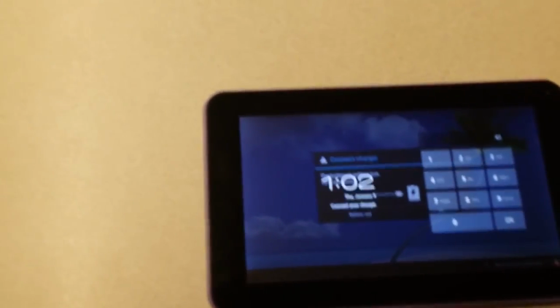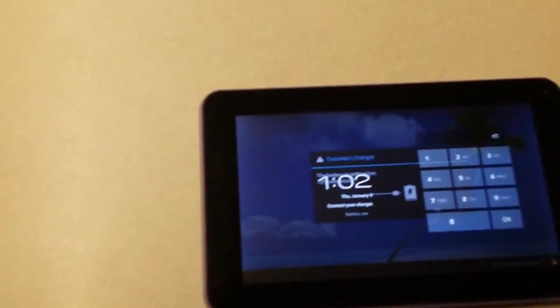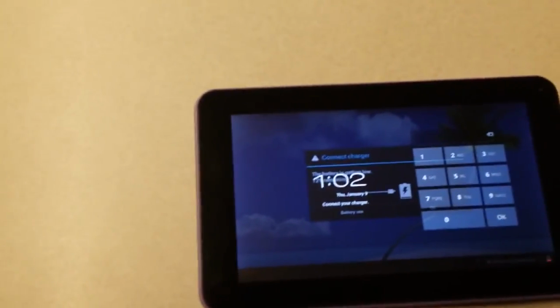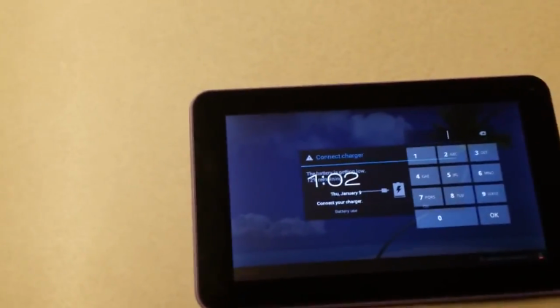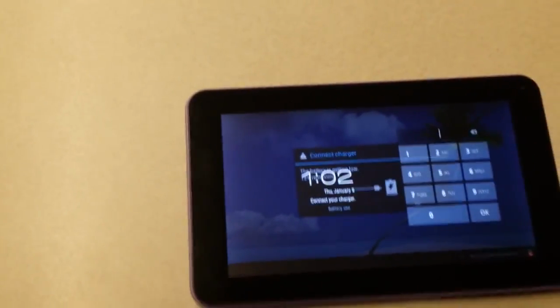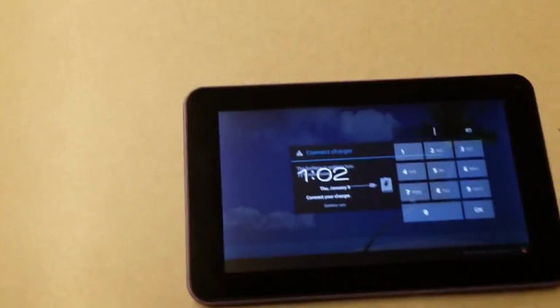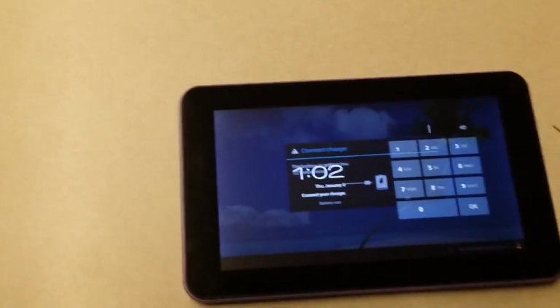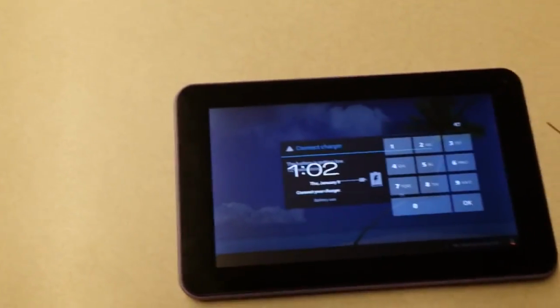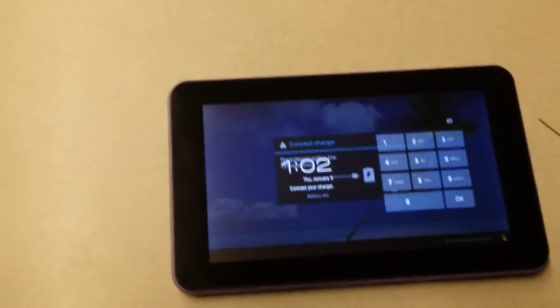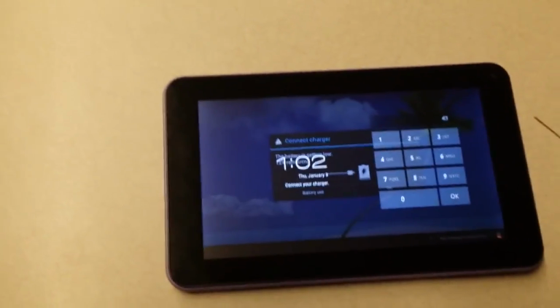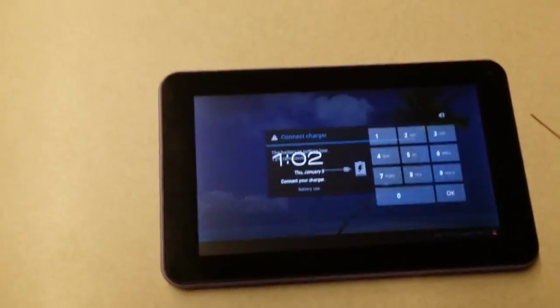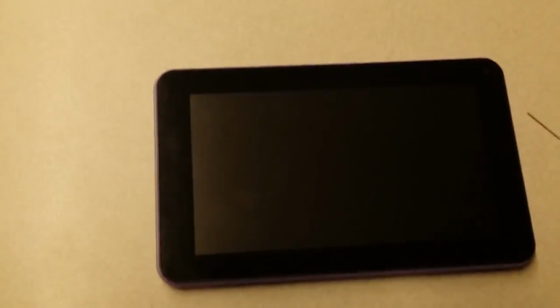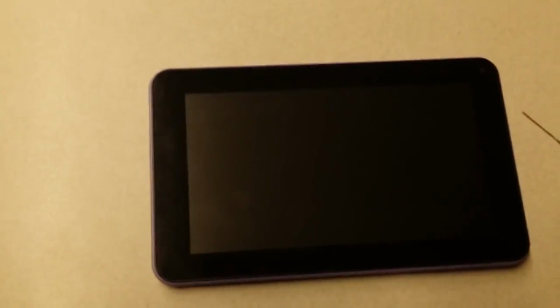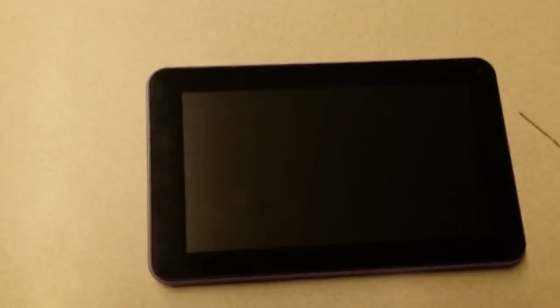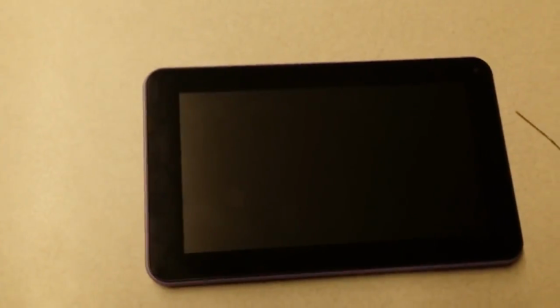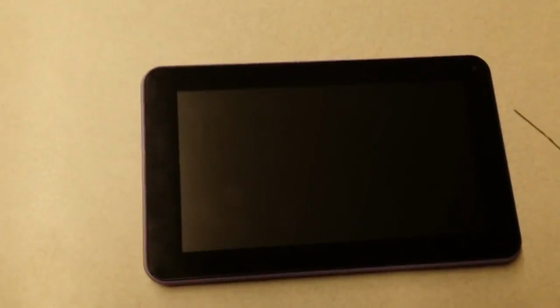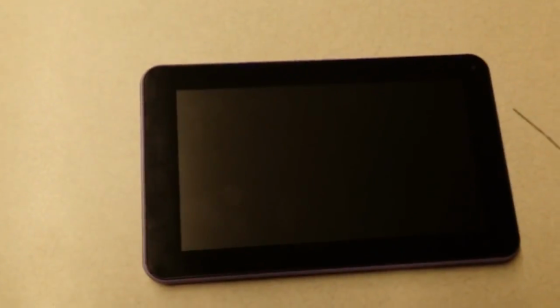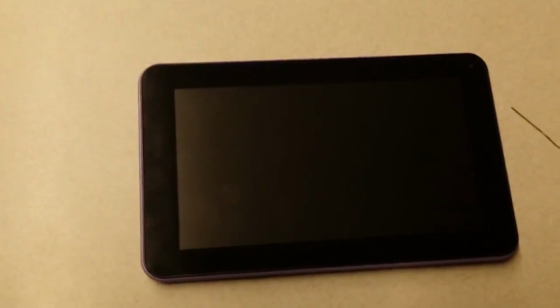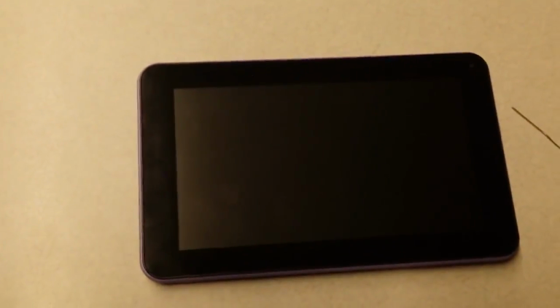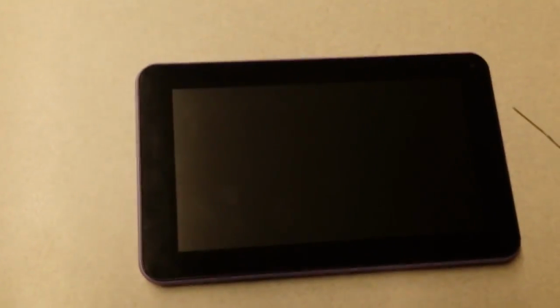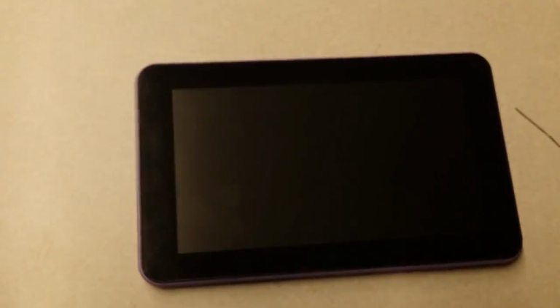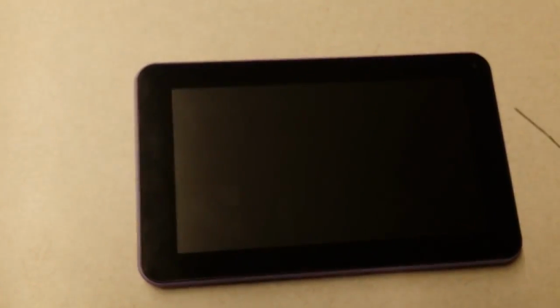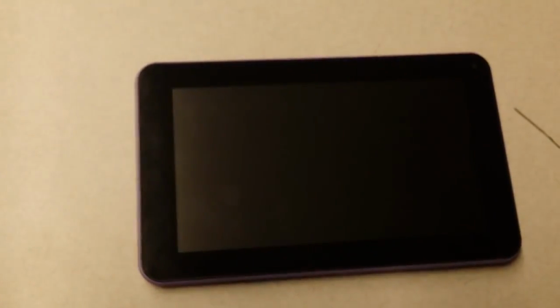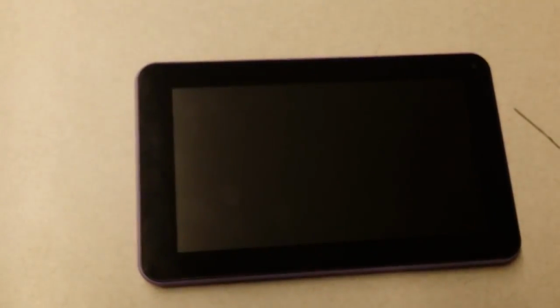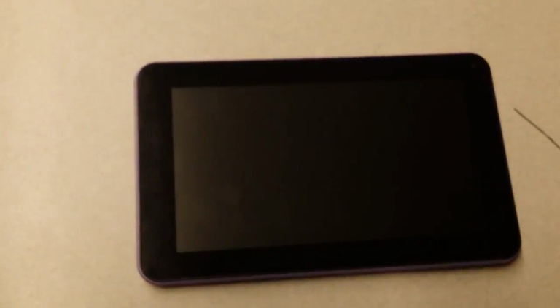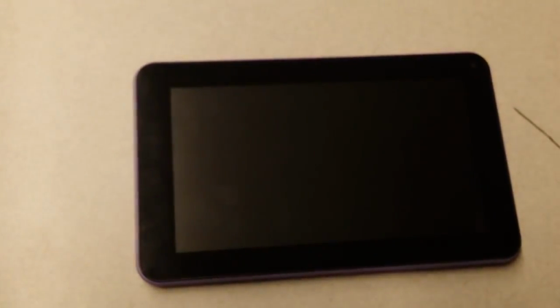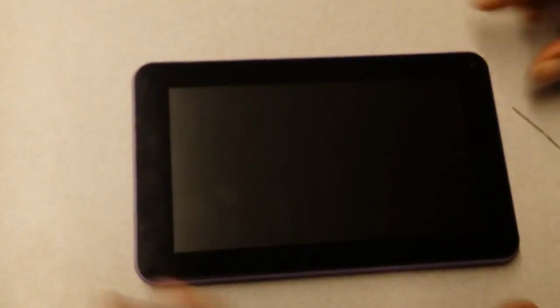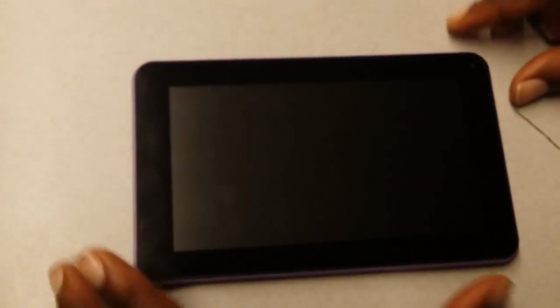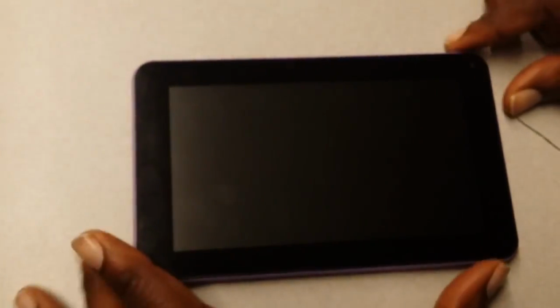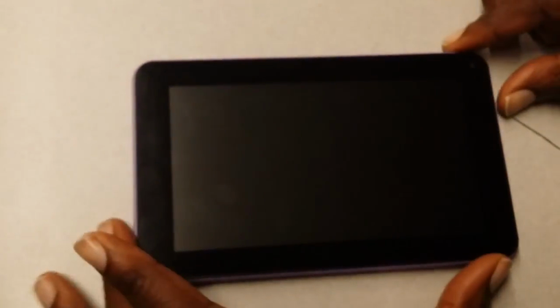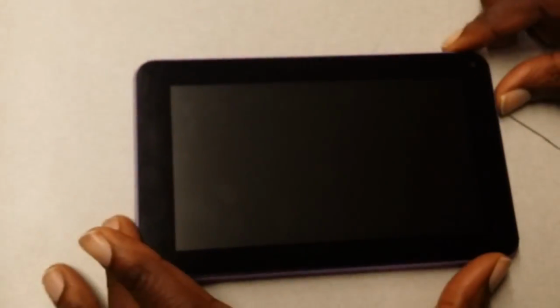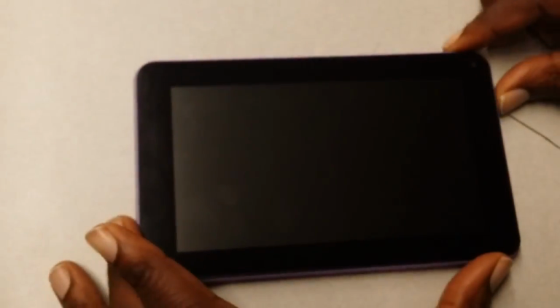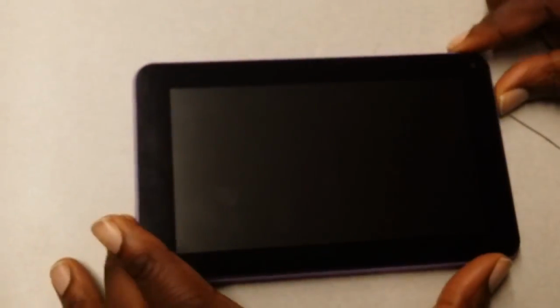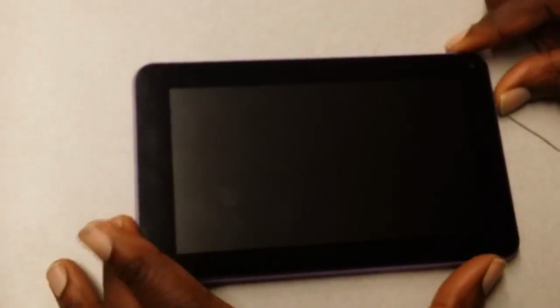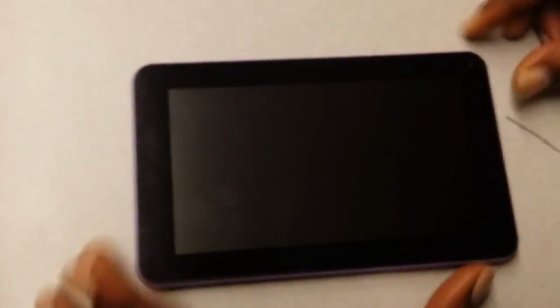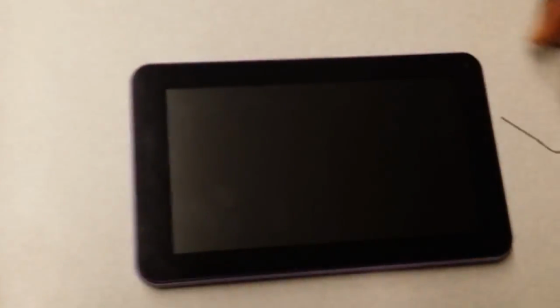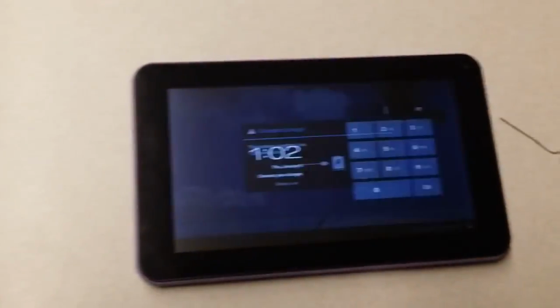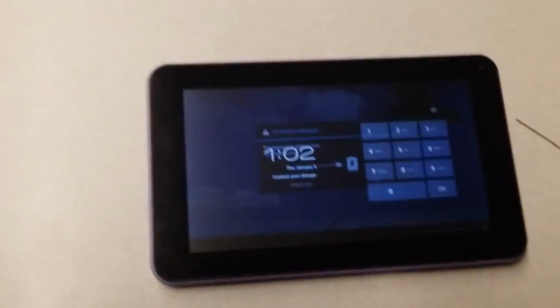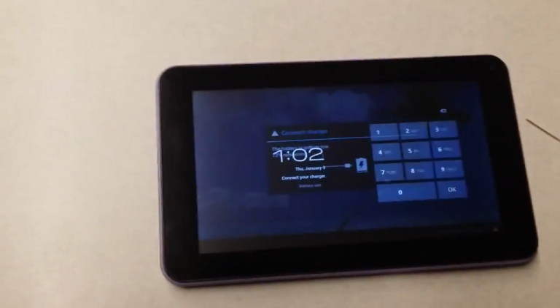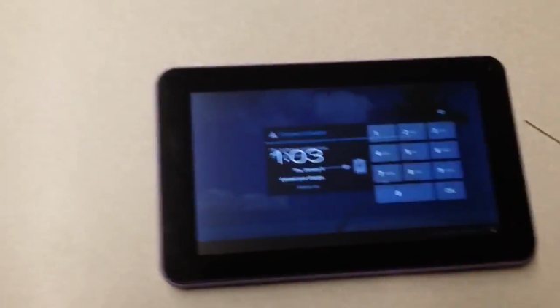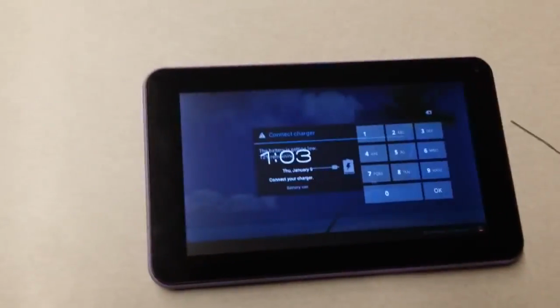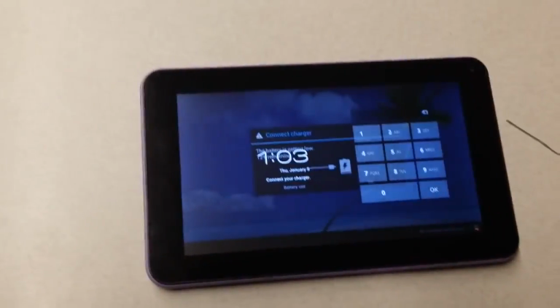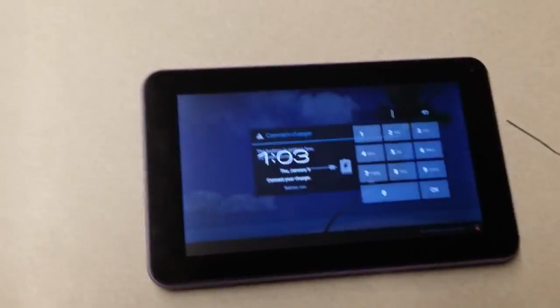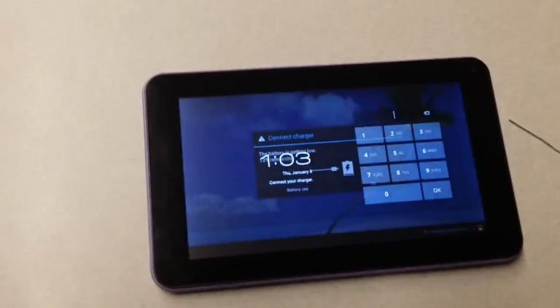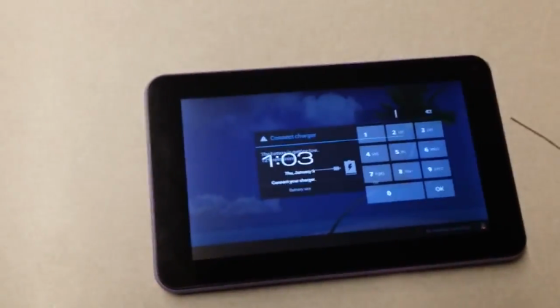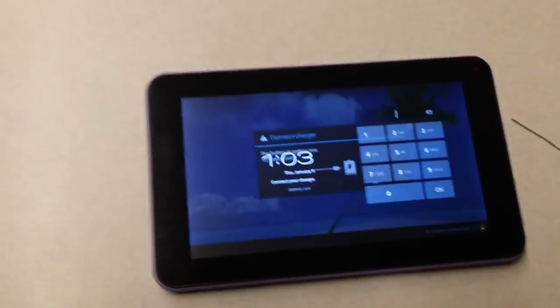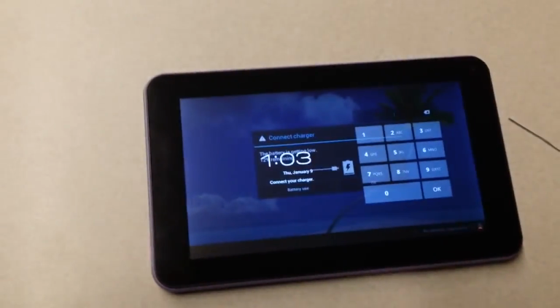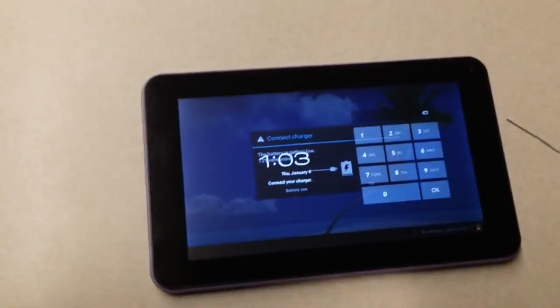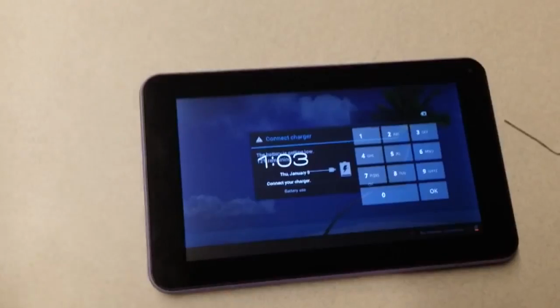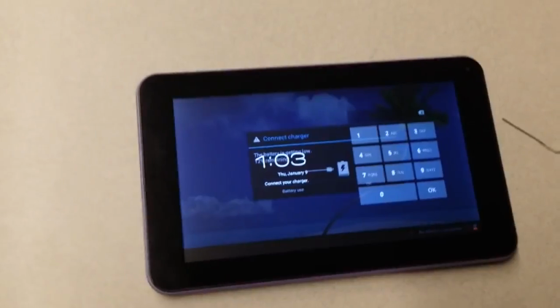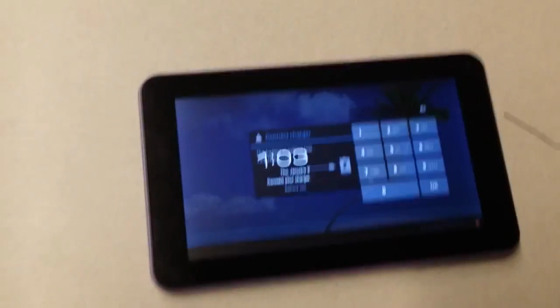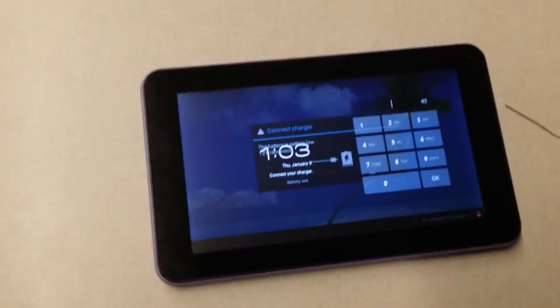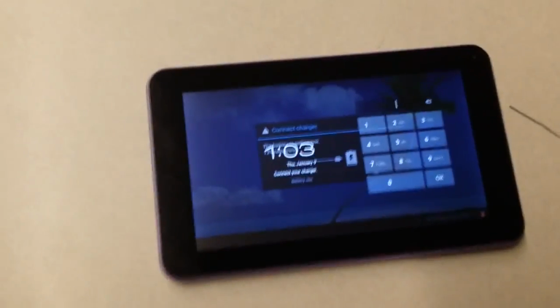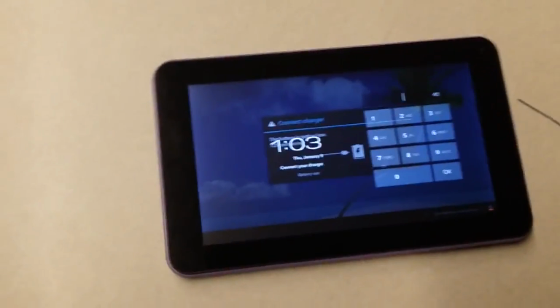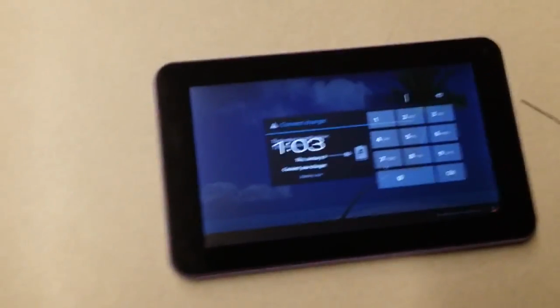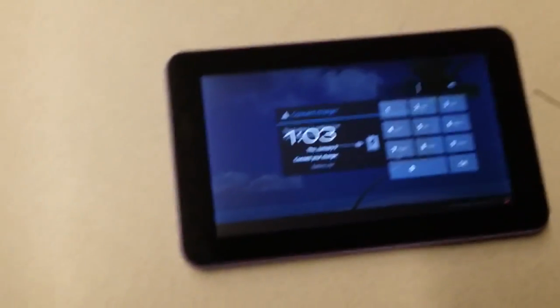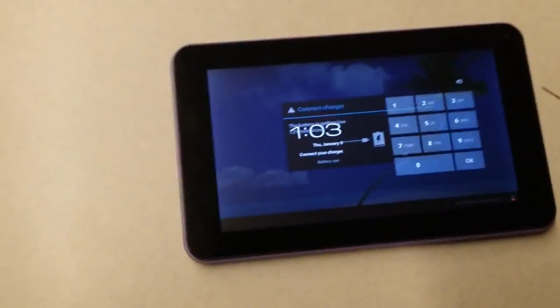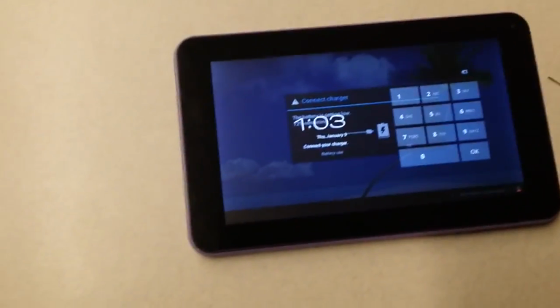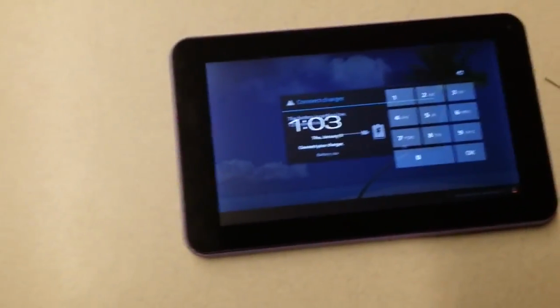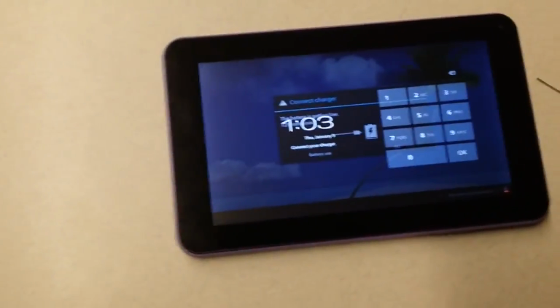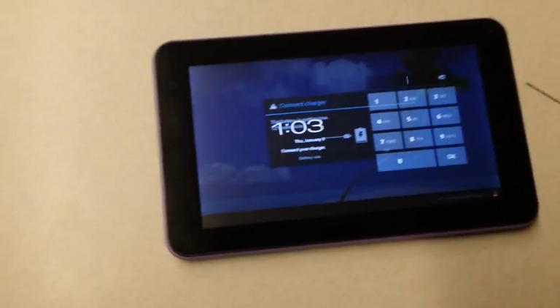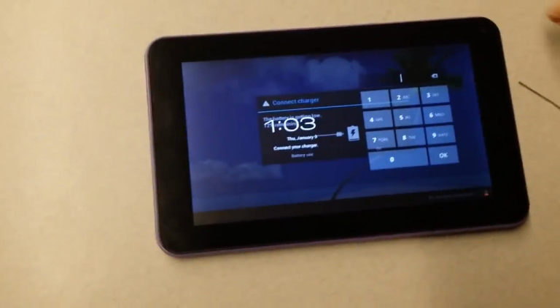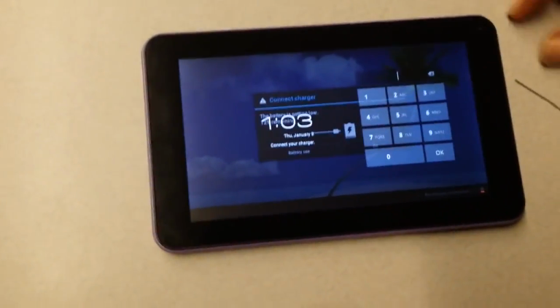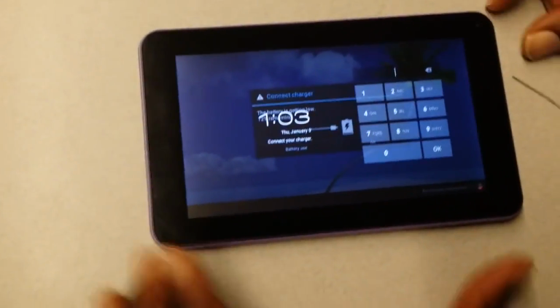Hi folks. I'm making this video here to explain to you how to do a factory reset on a tablet.